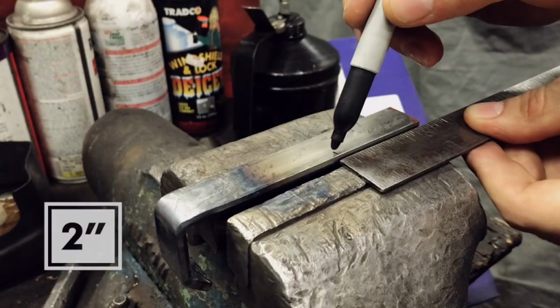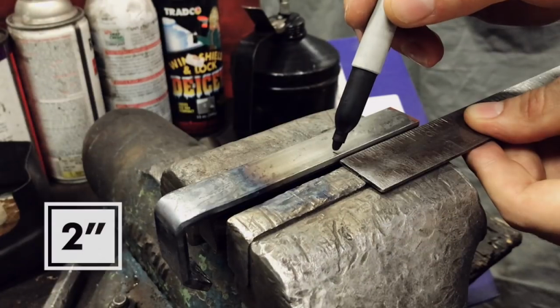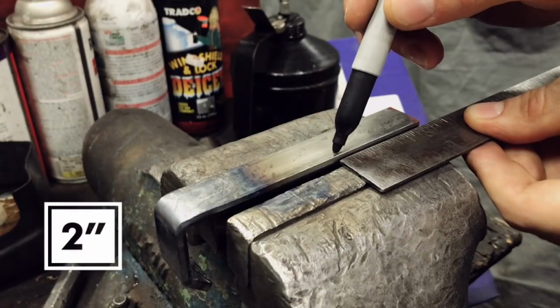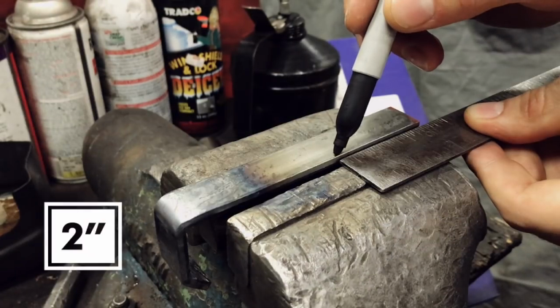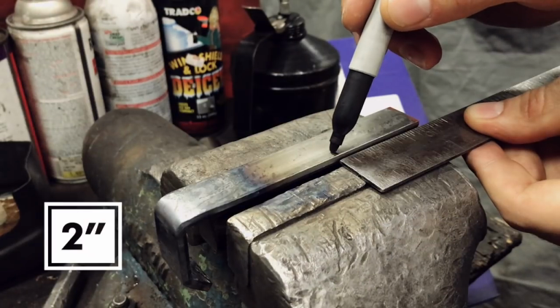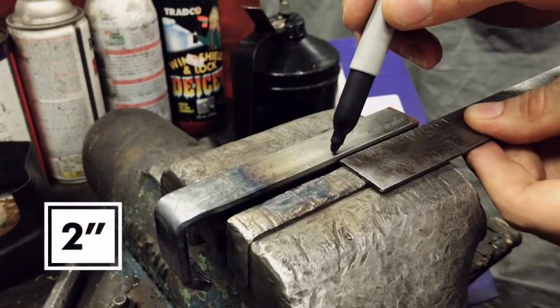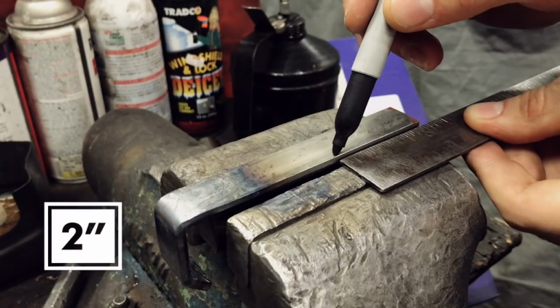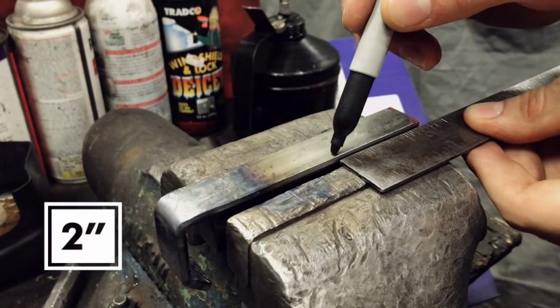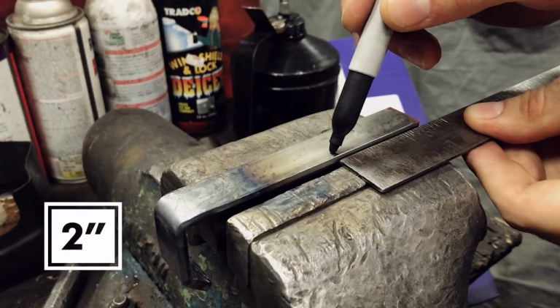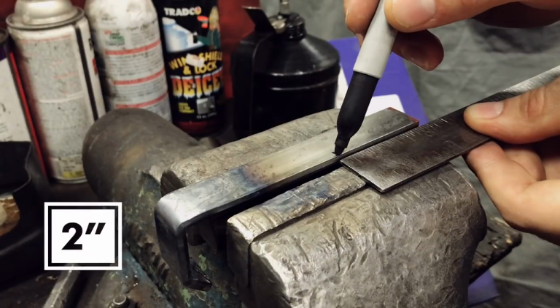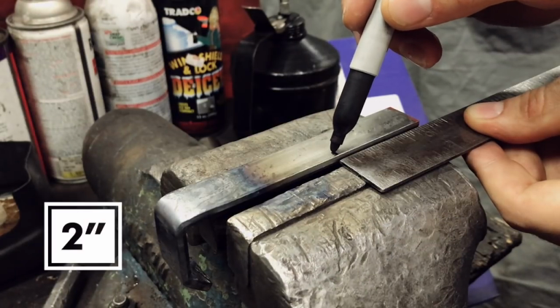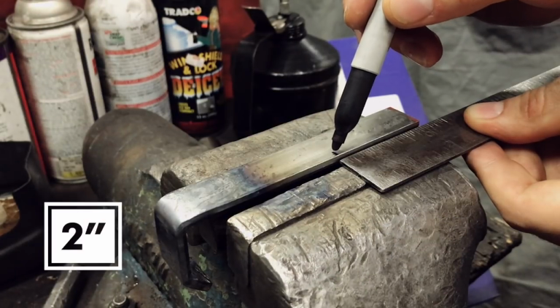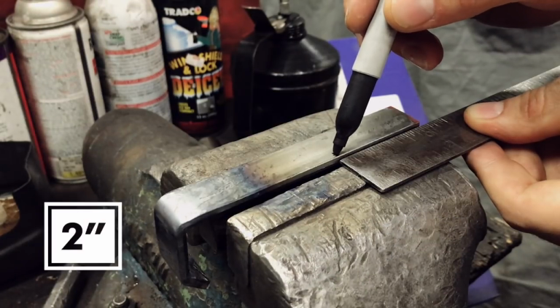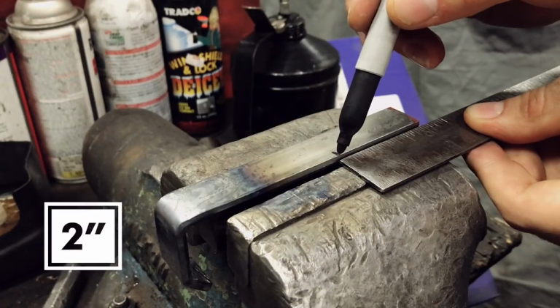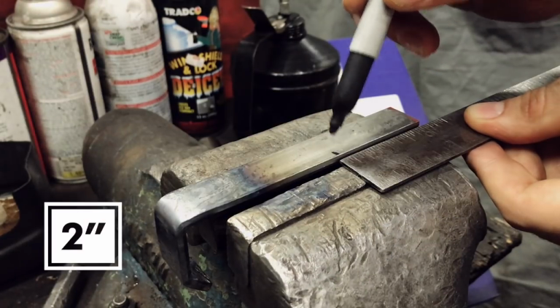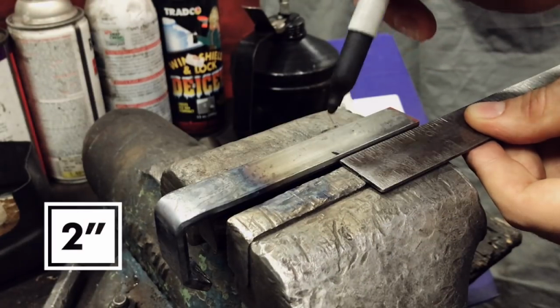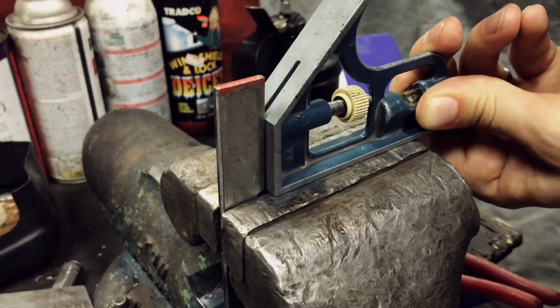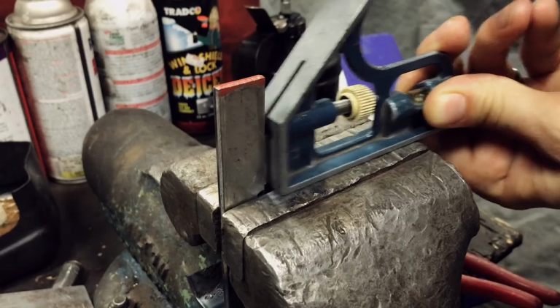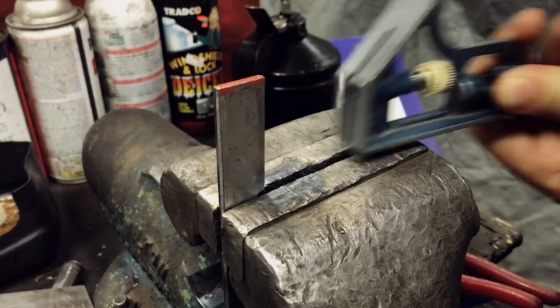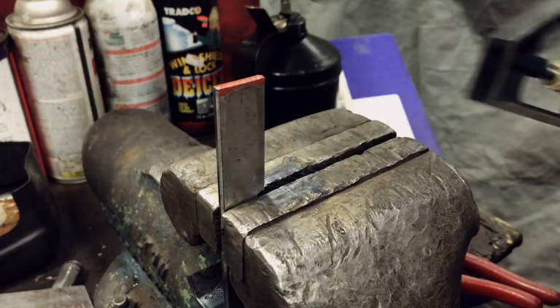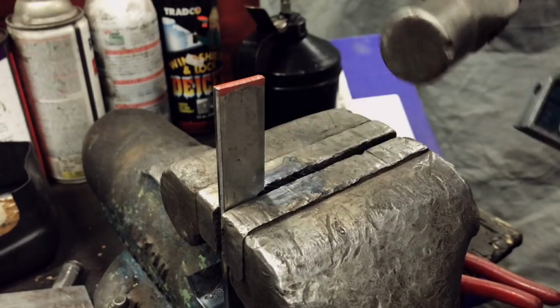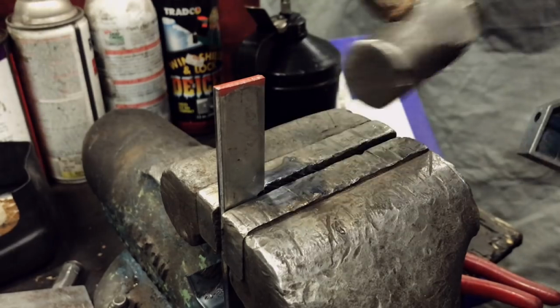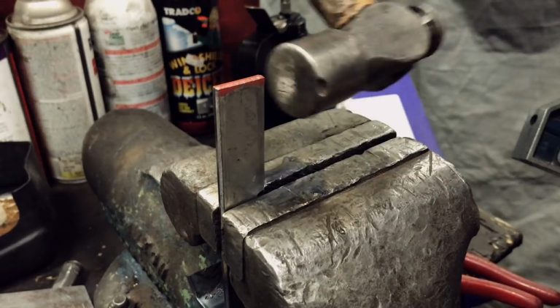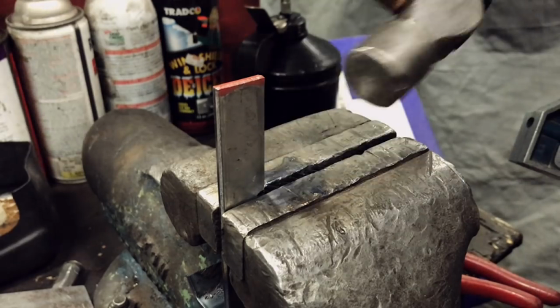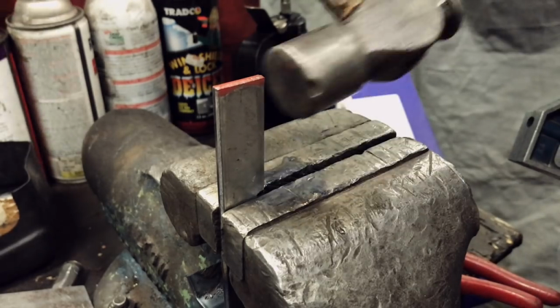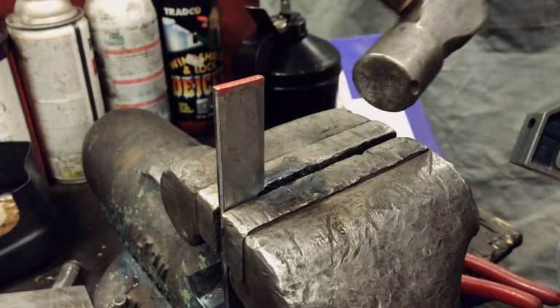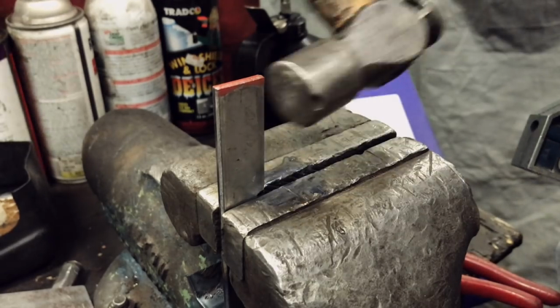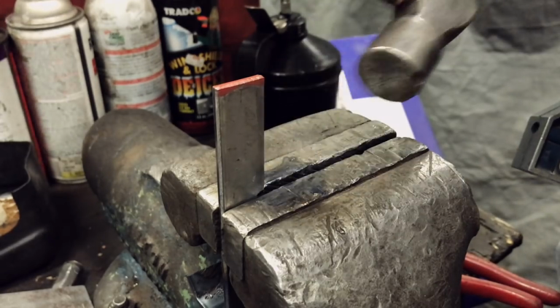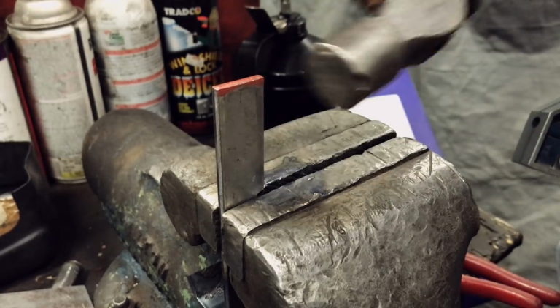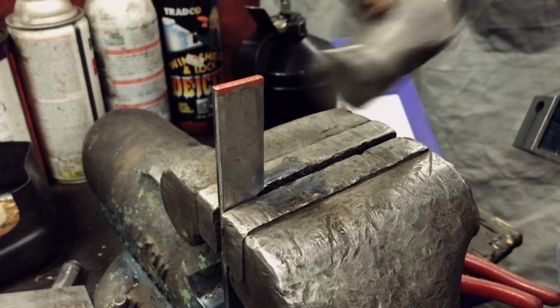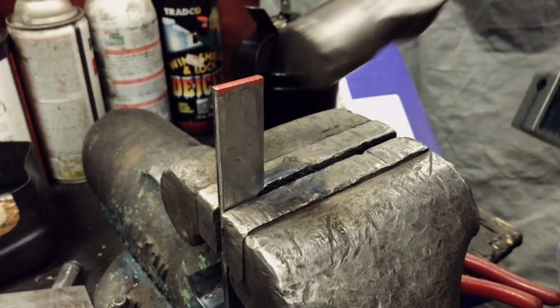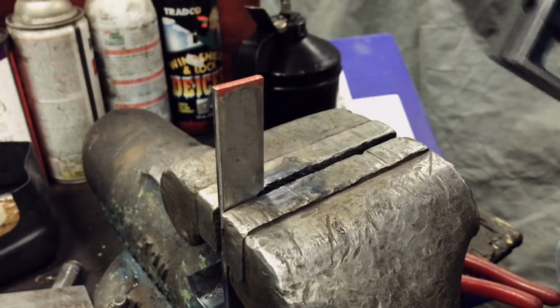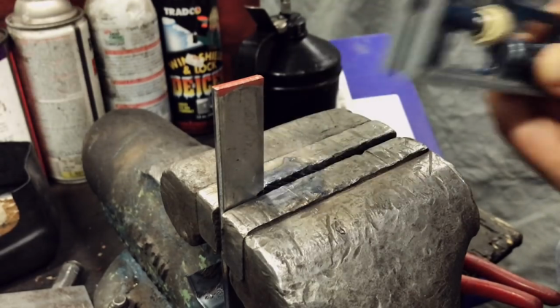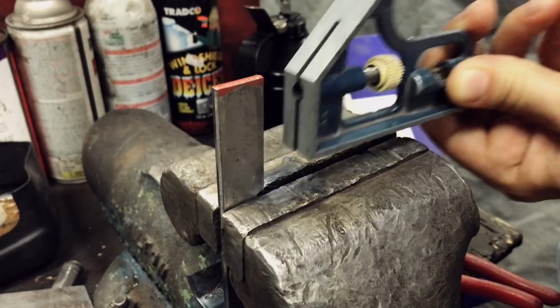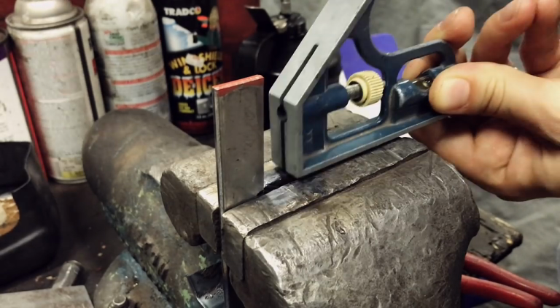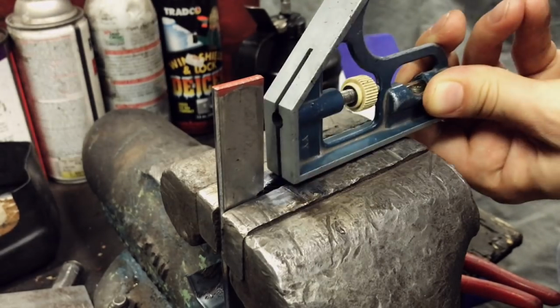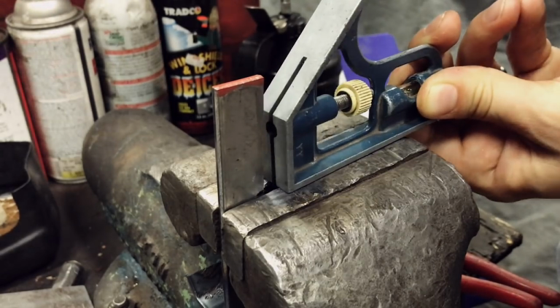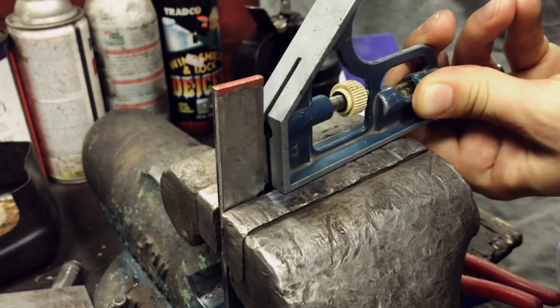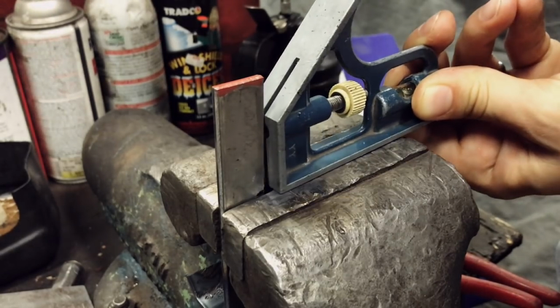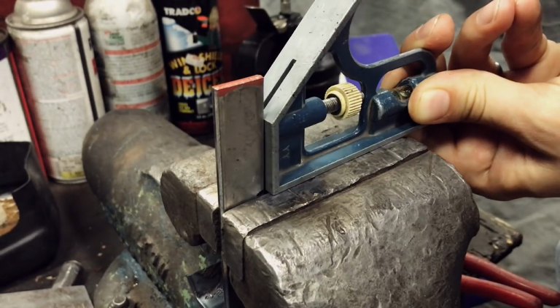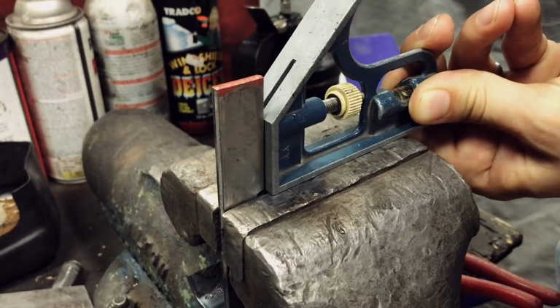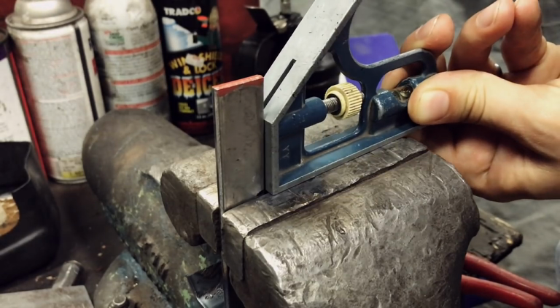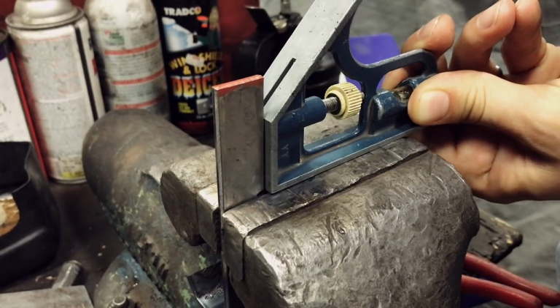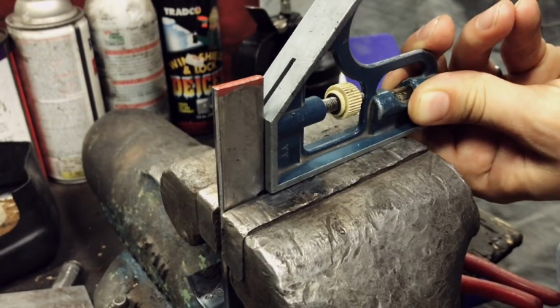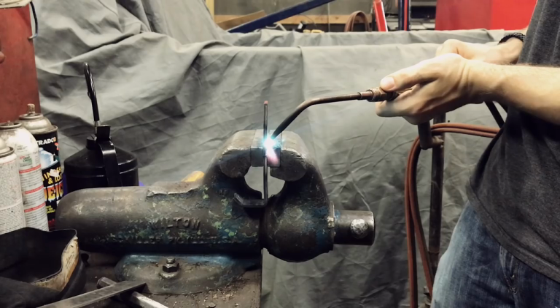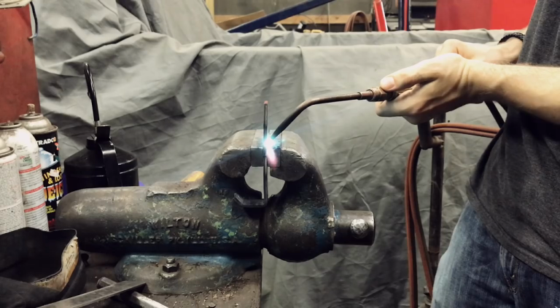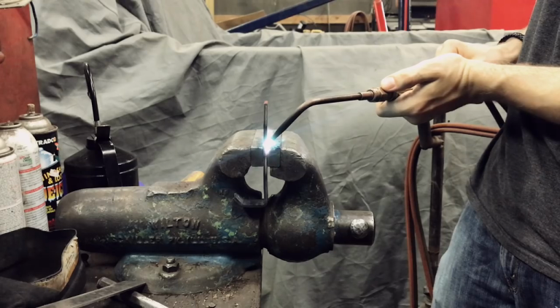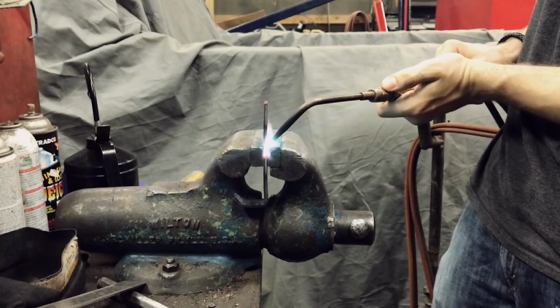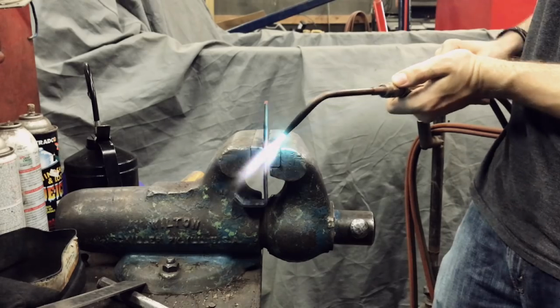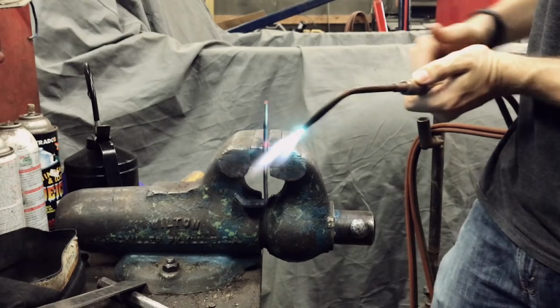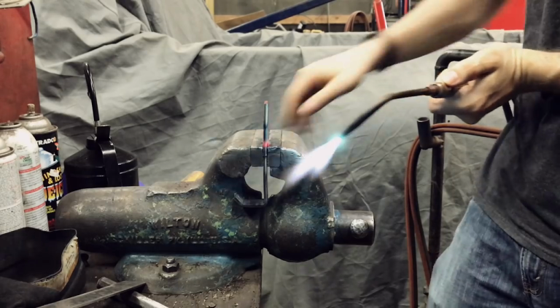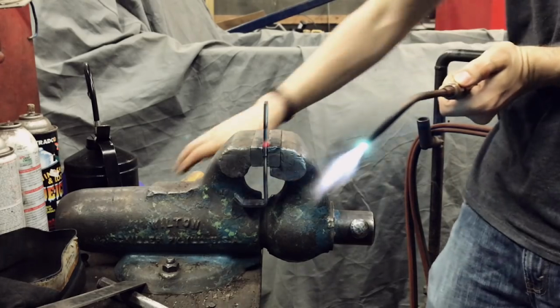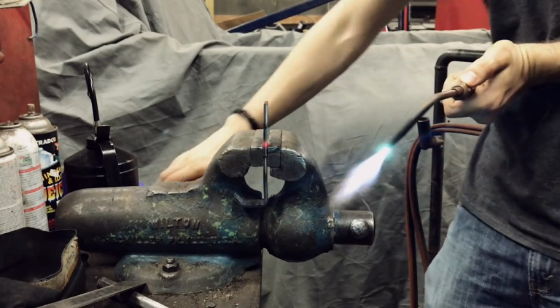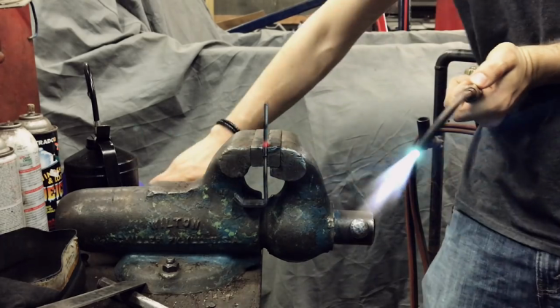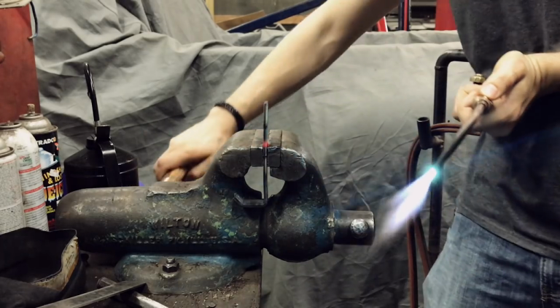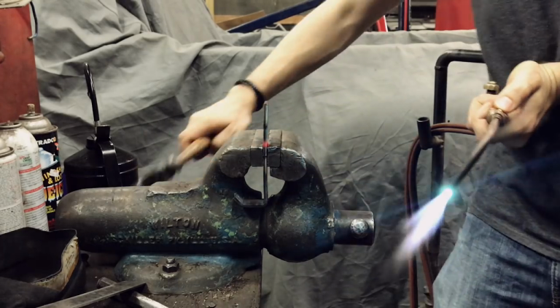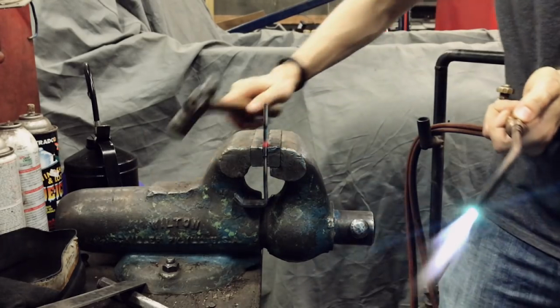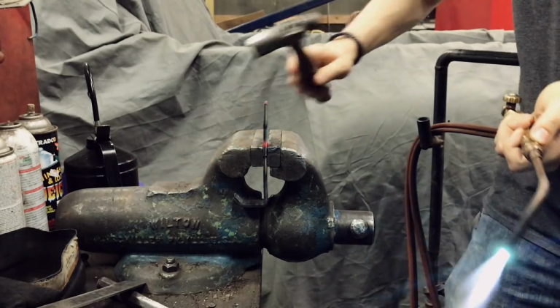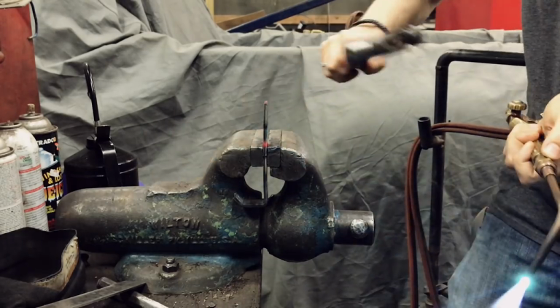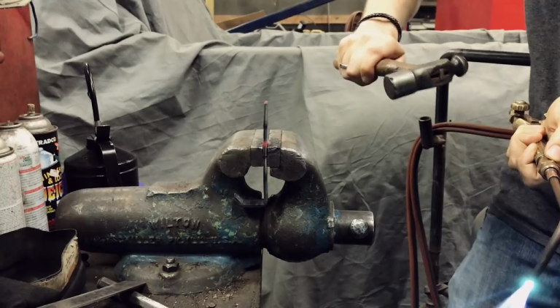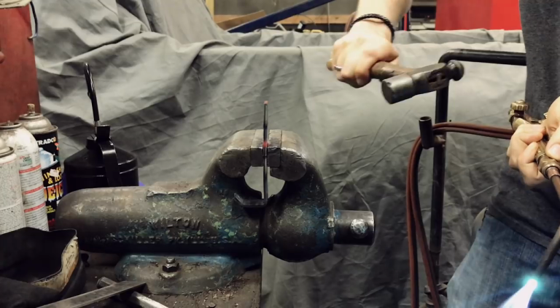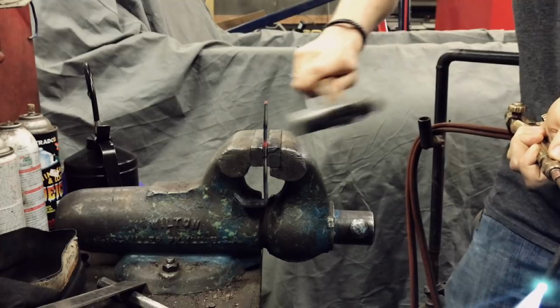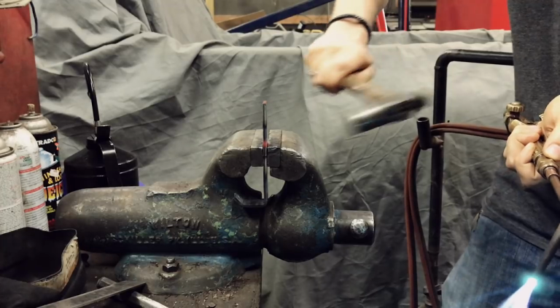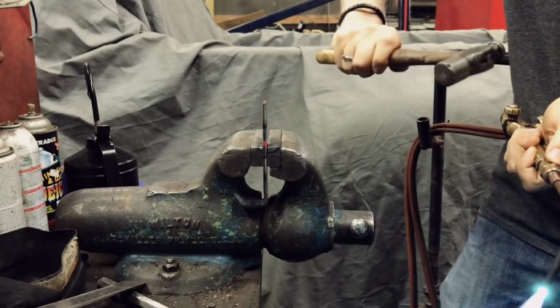The final bend will be made two inches from the opposite end of the coat hook. And just like the first bend, this bend is made to 45 degrees.